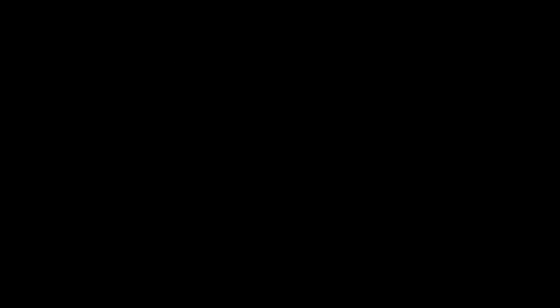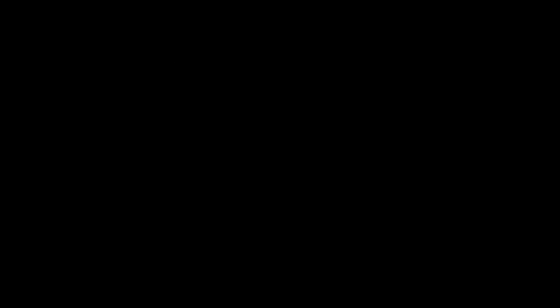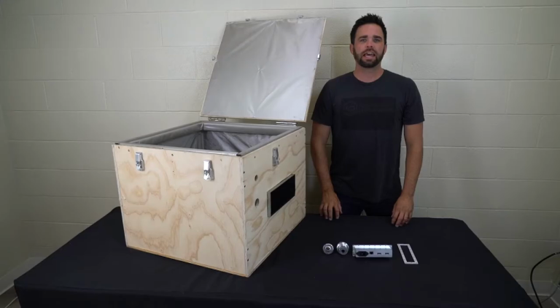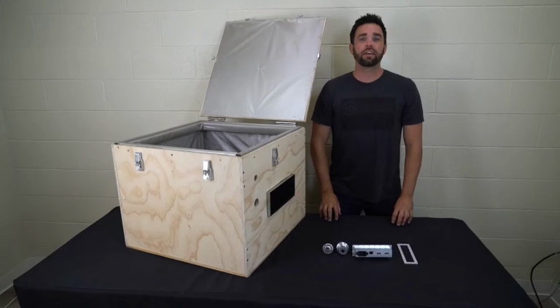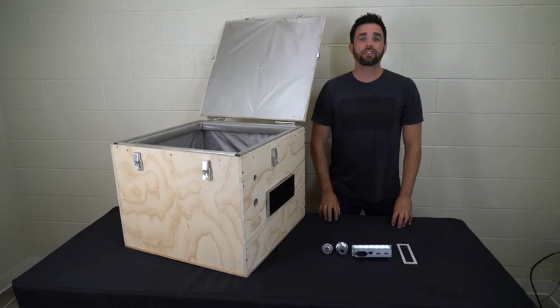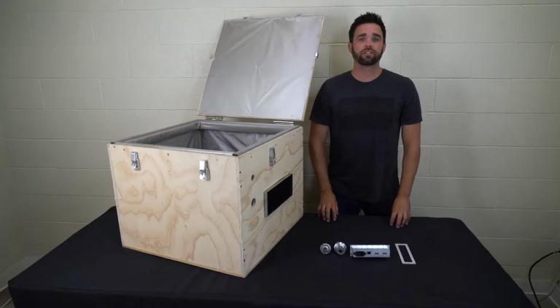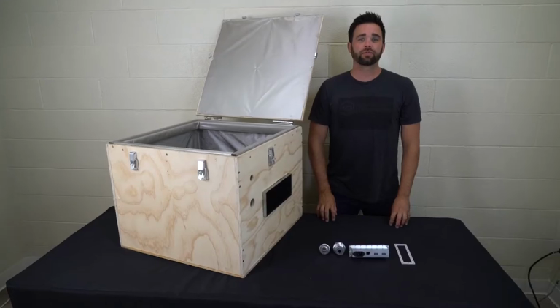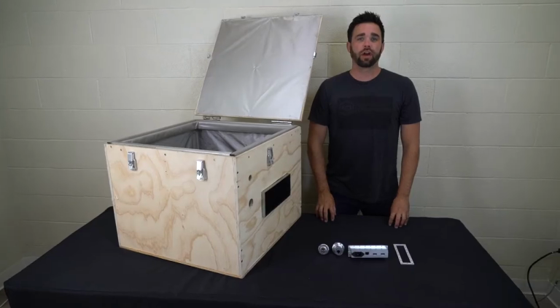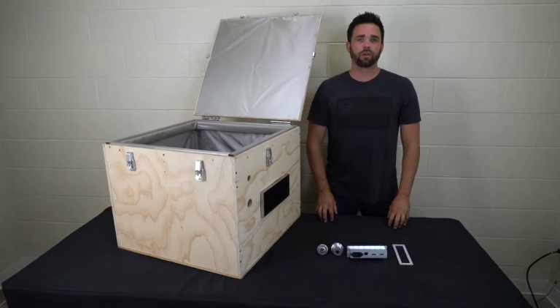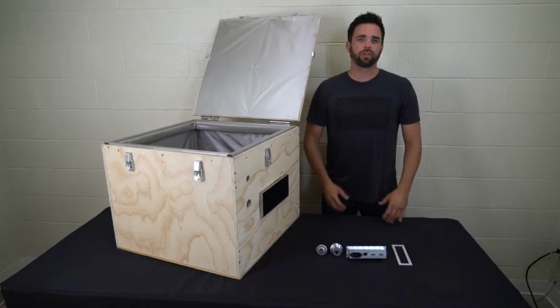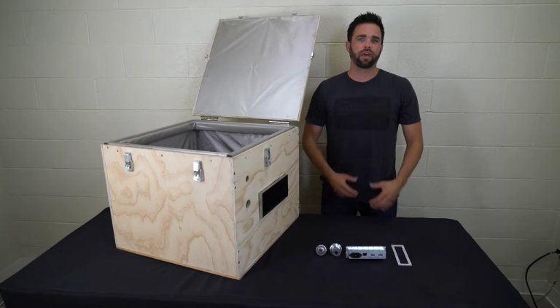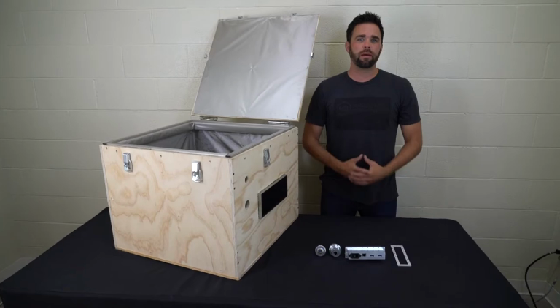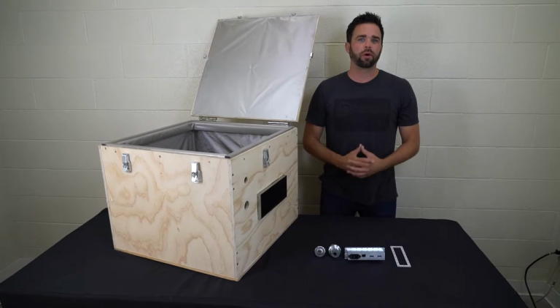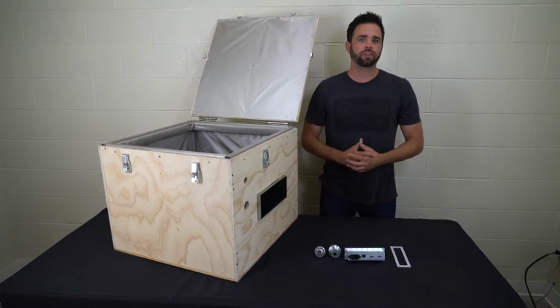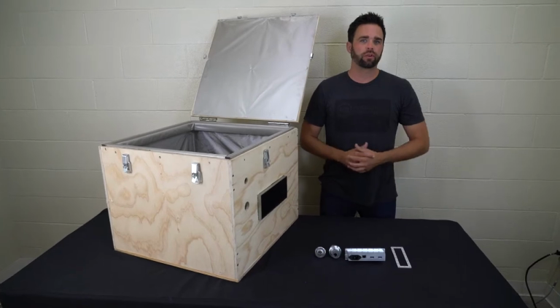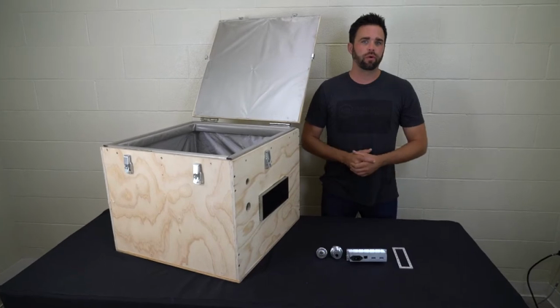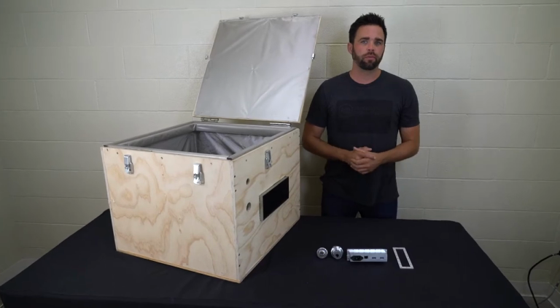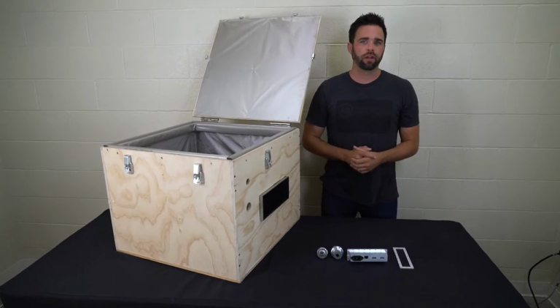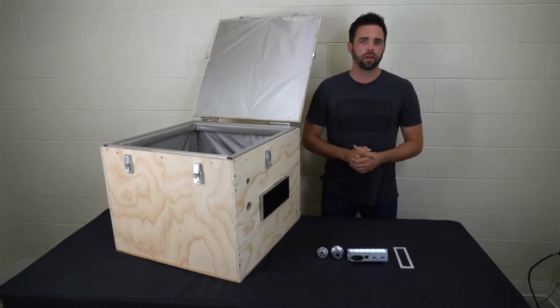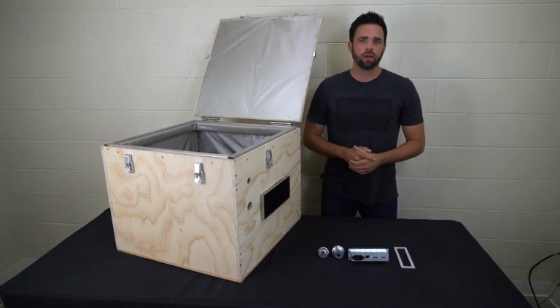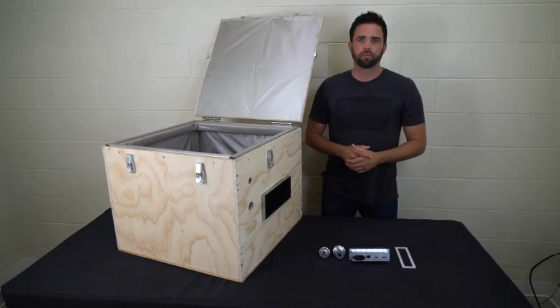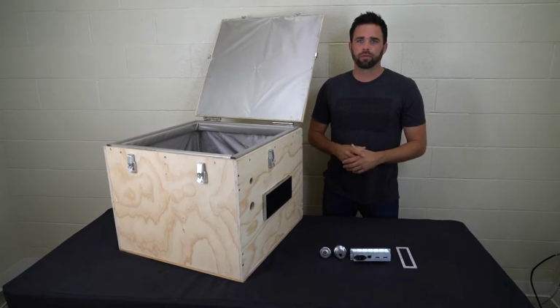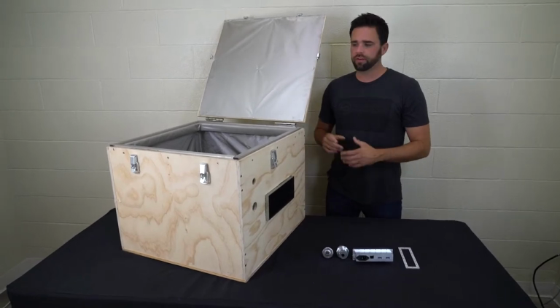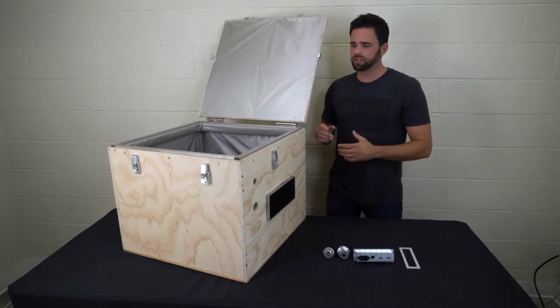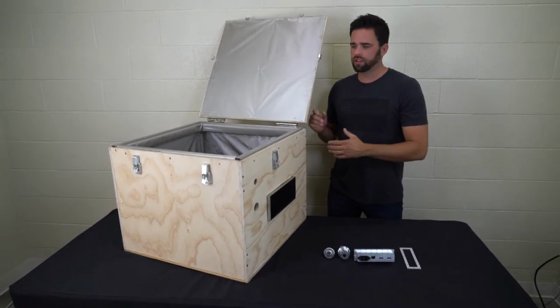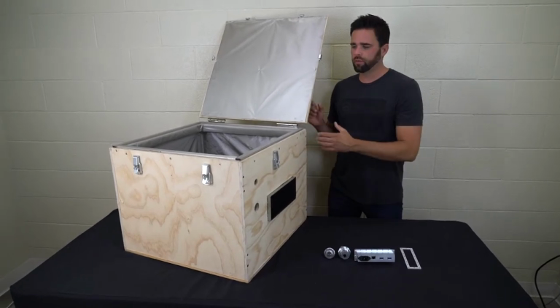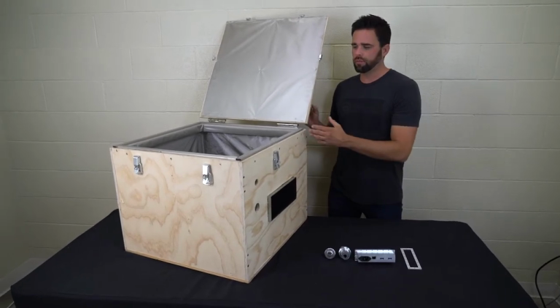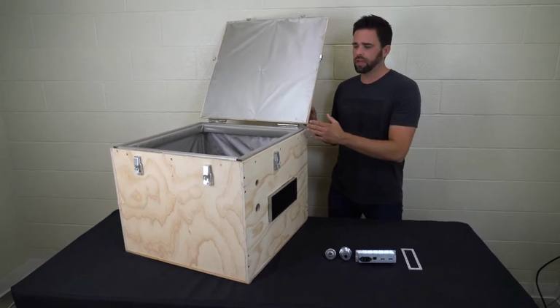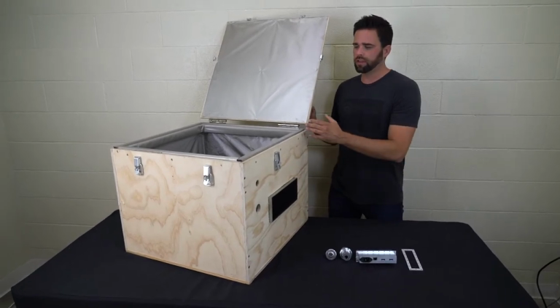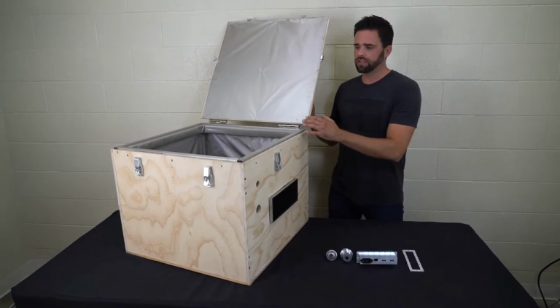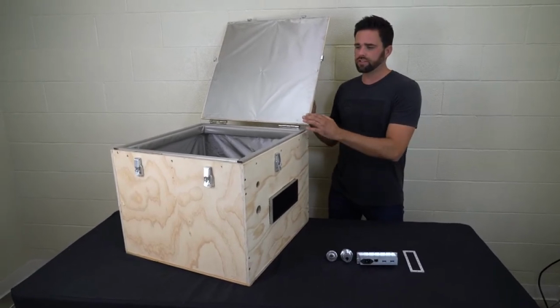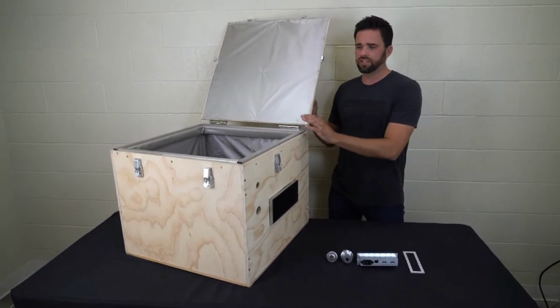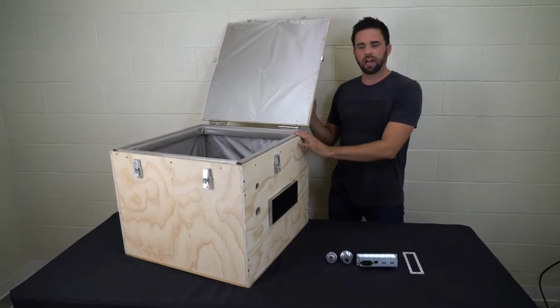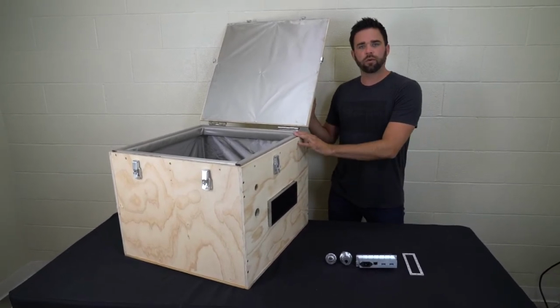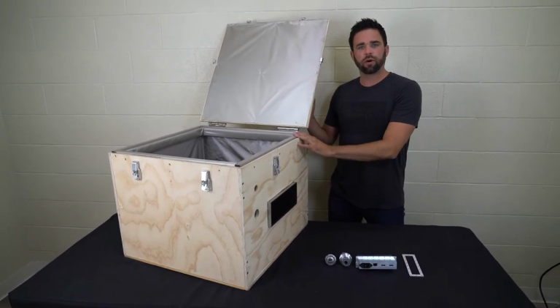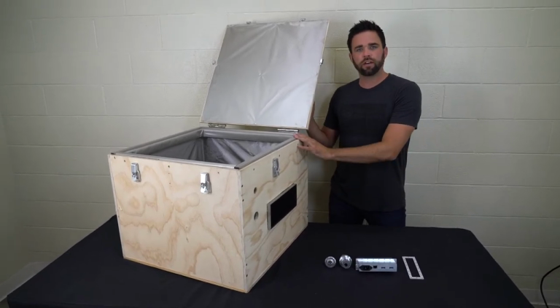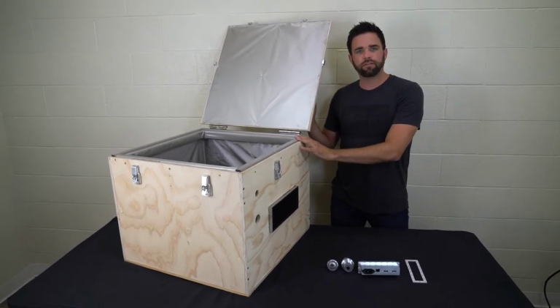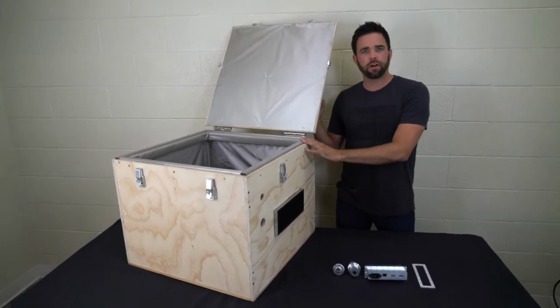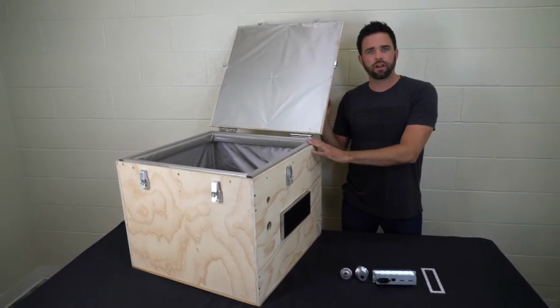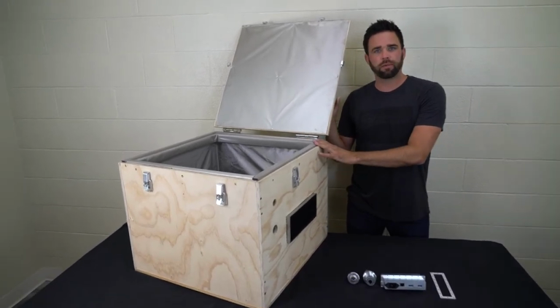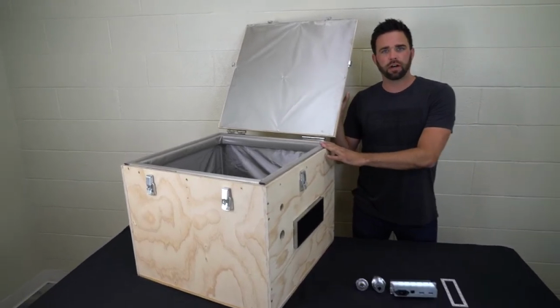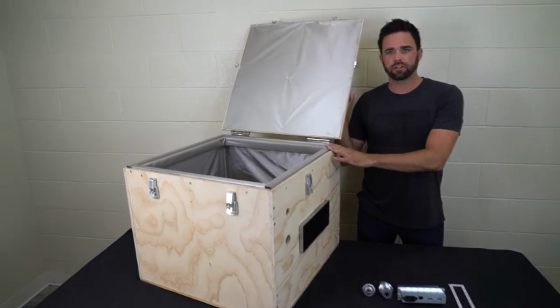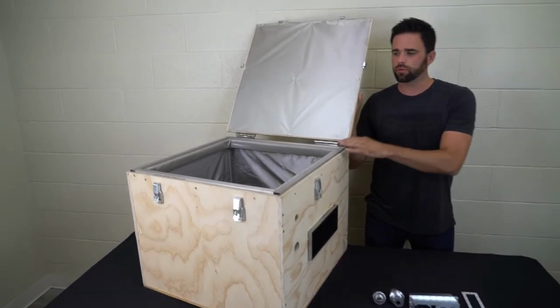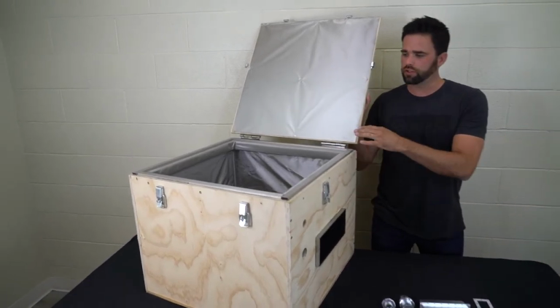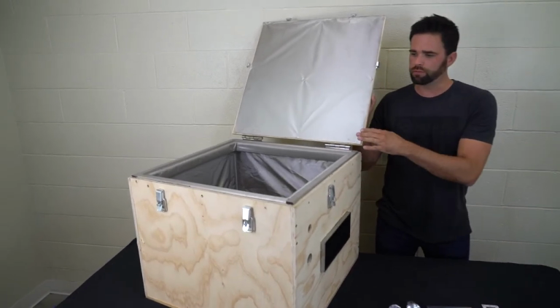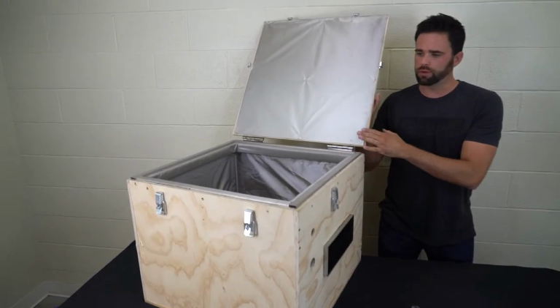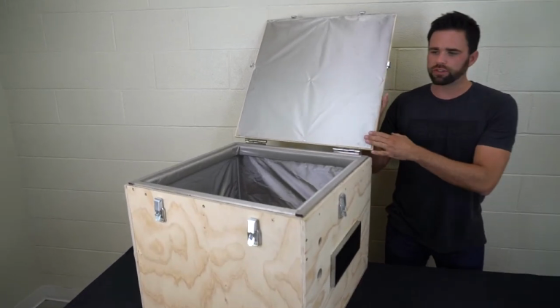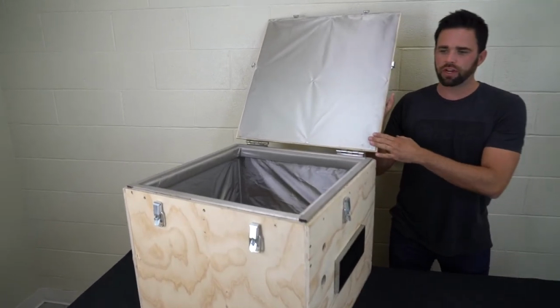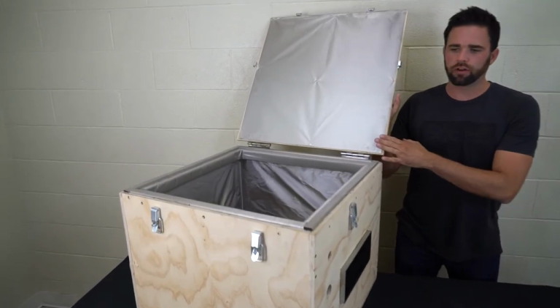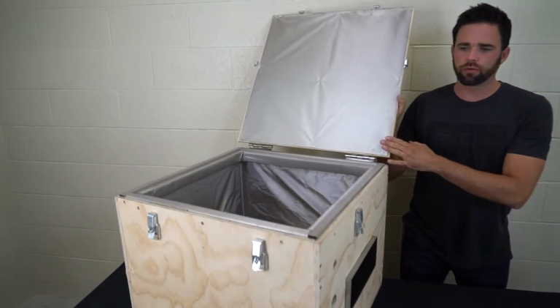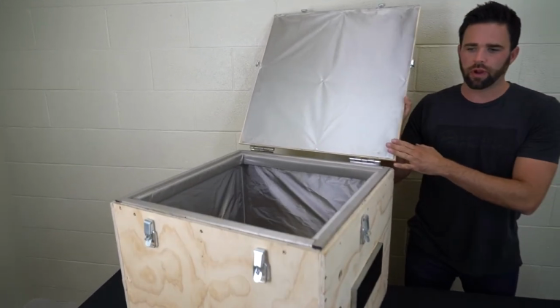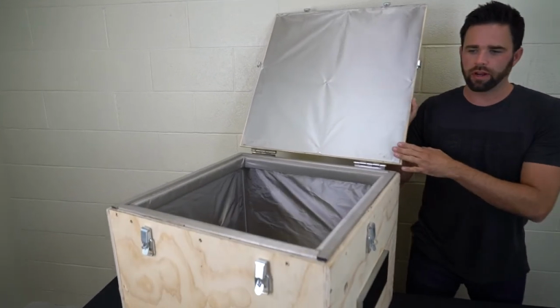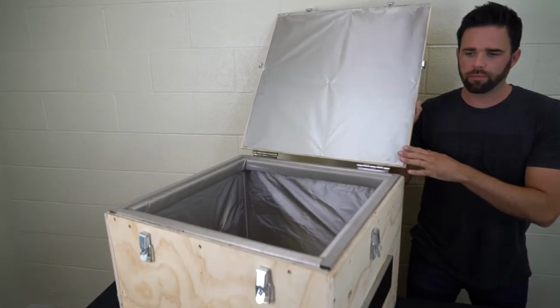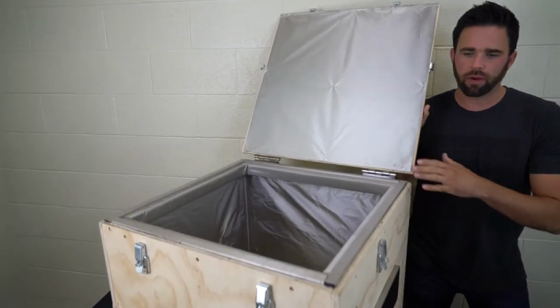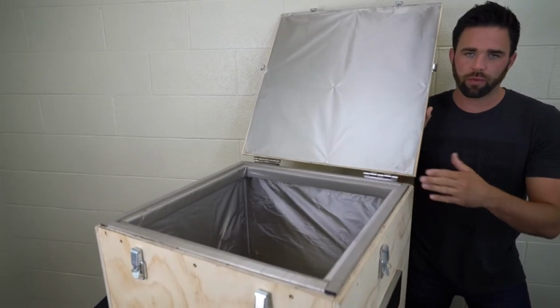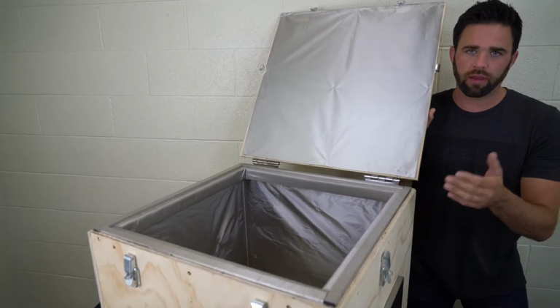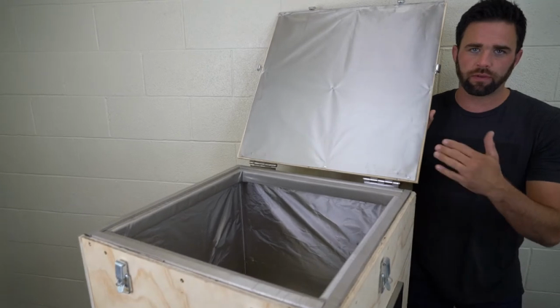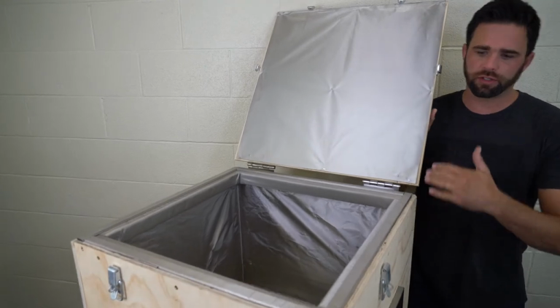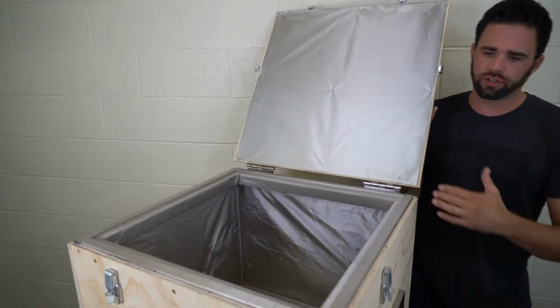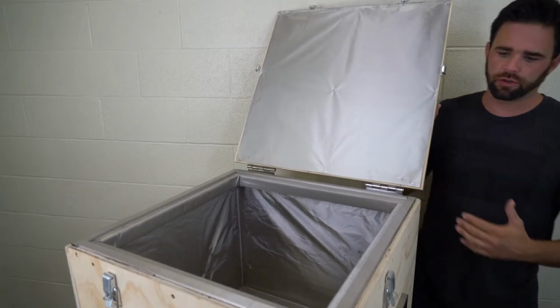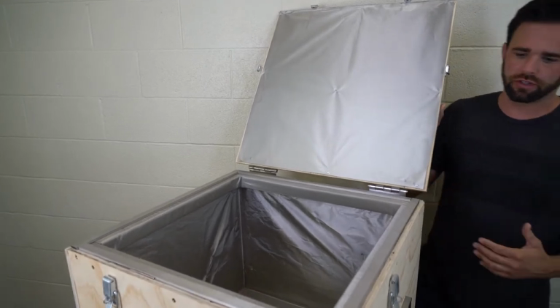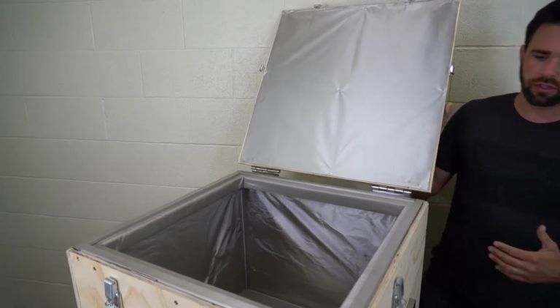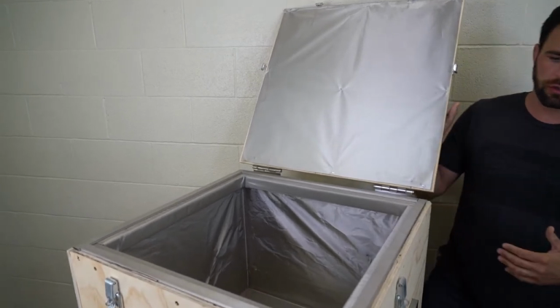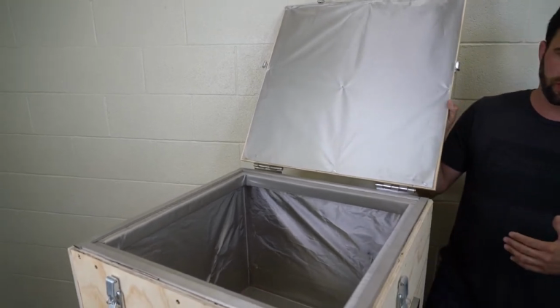Hey, this is Ryan with MOS Equipment. Previously we made this DIY Faraday box which is mil-standard rated by way of the materials included.